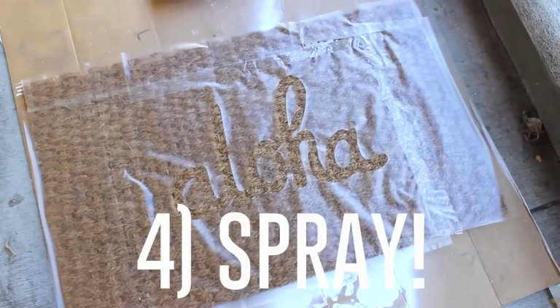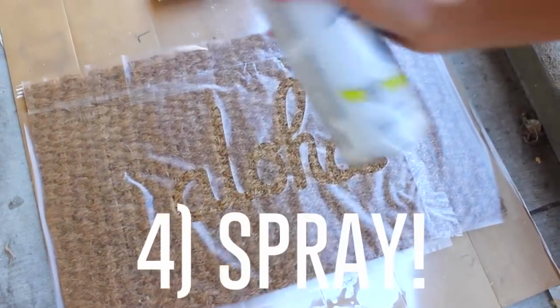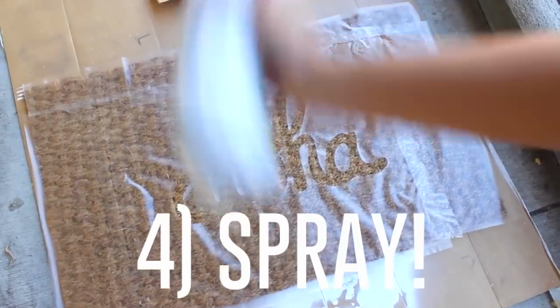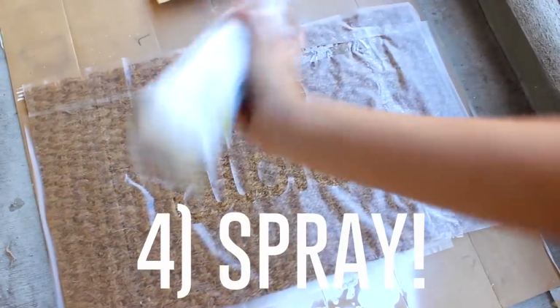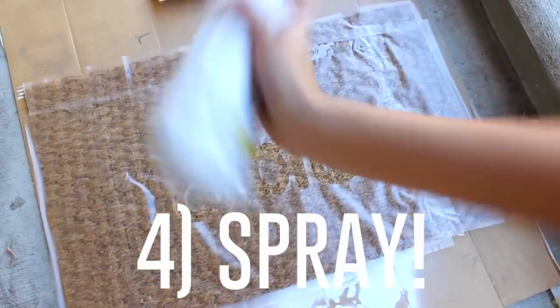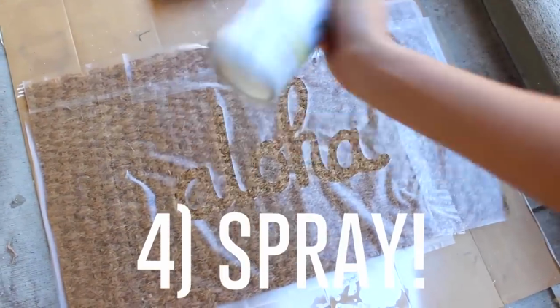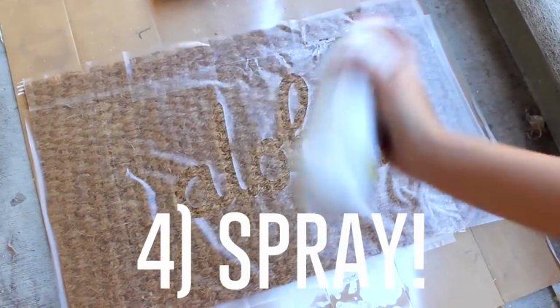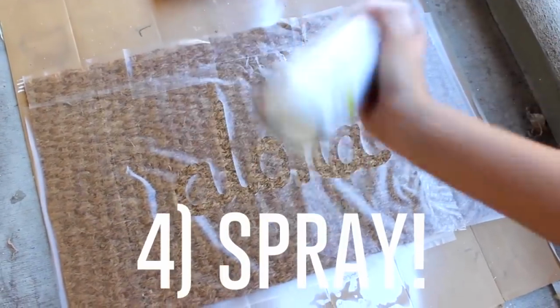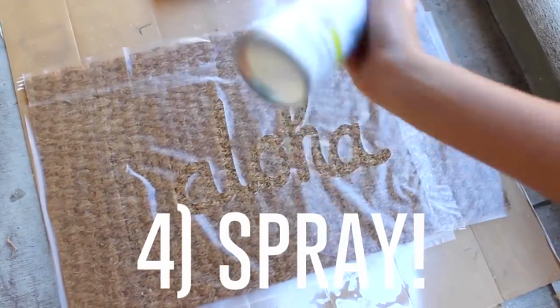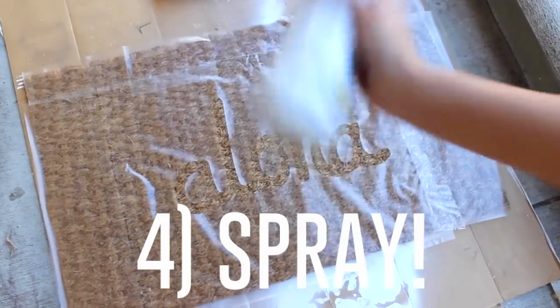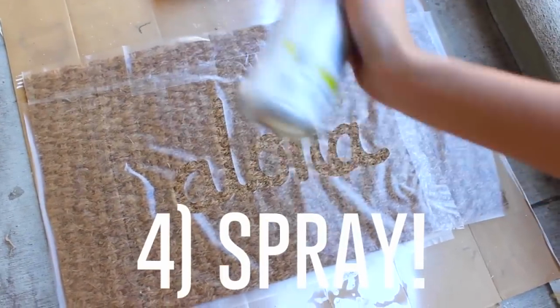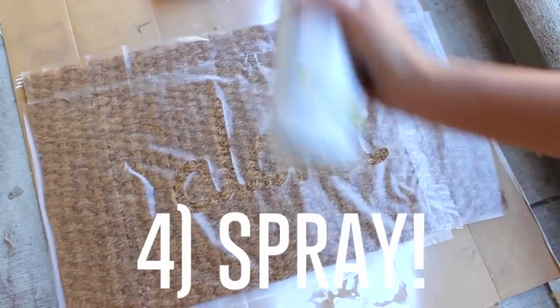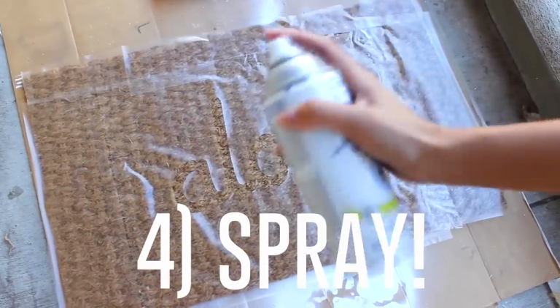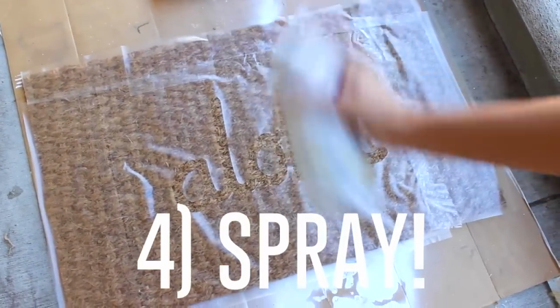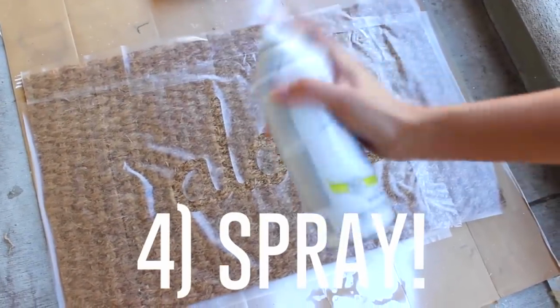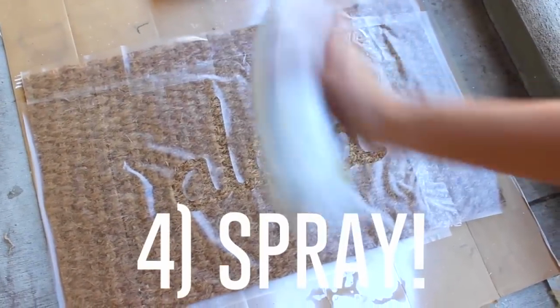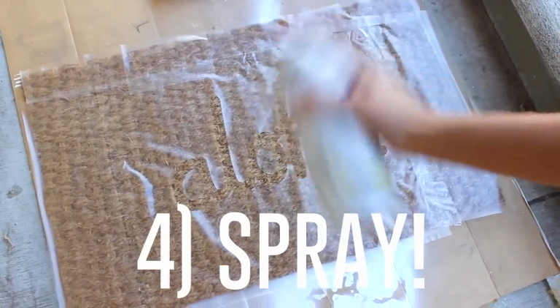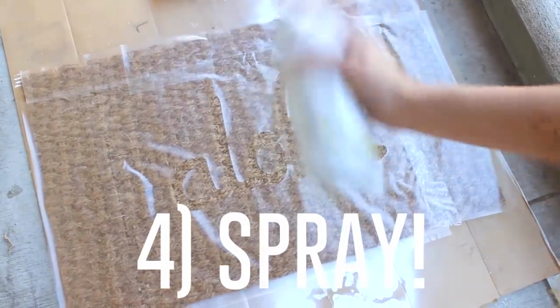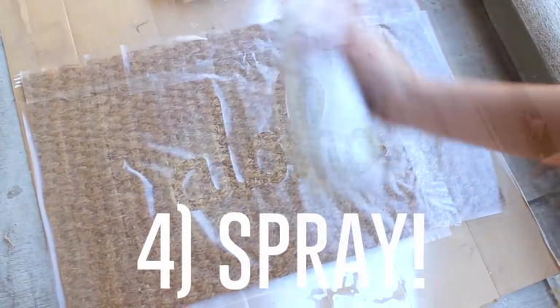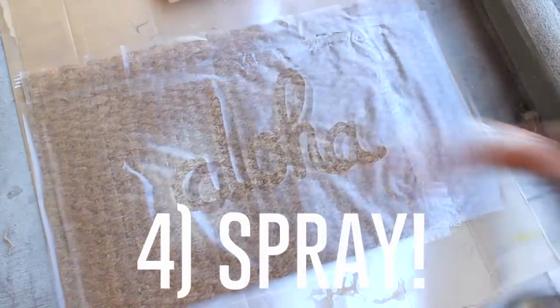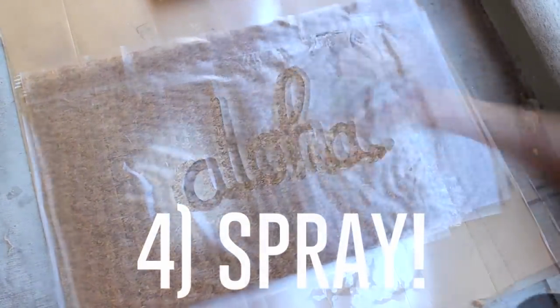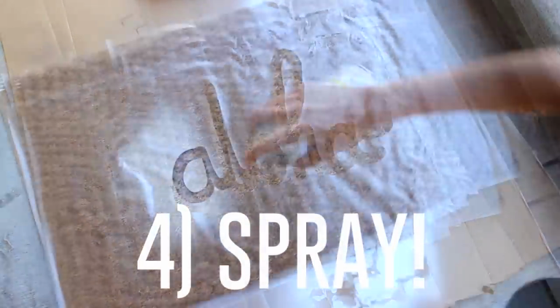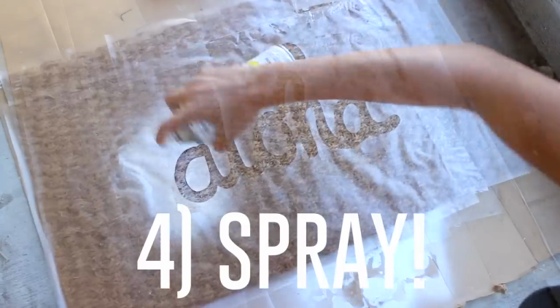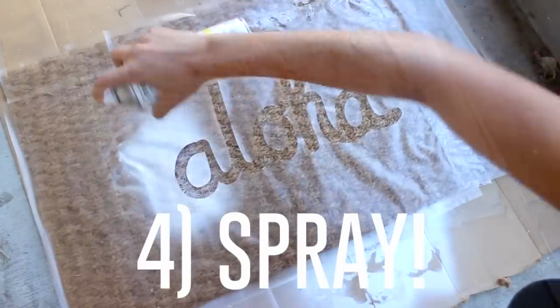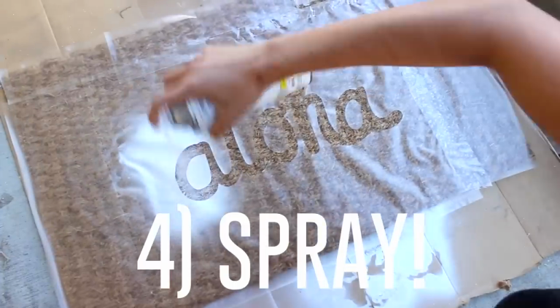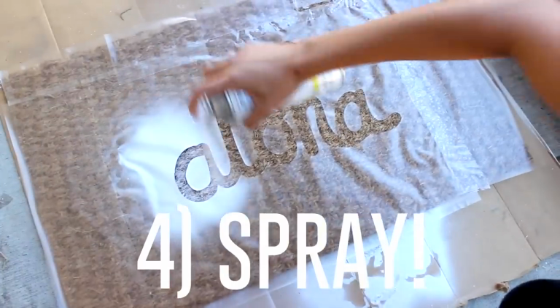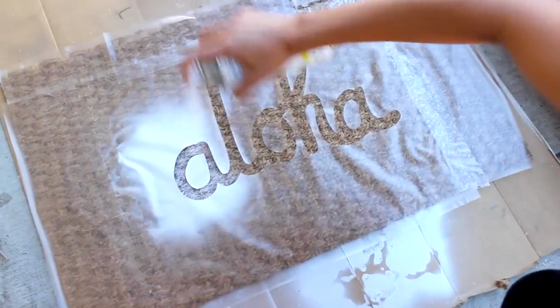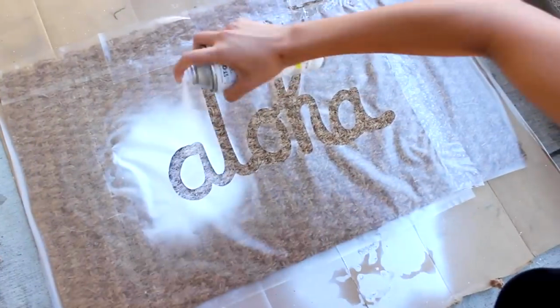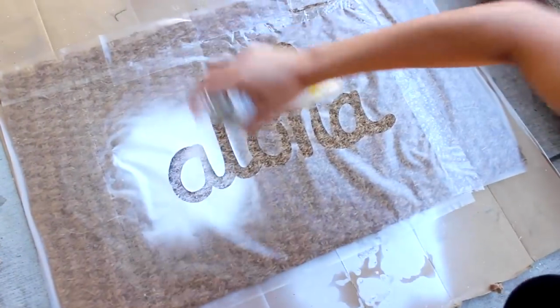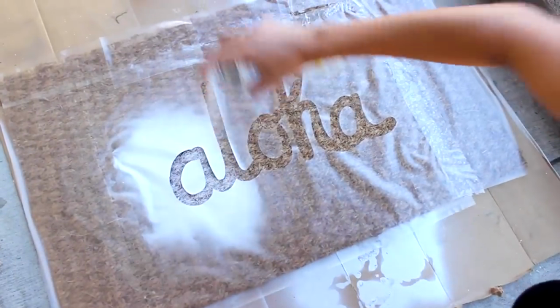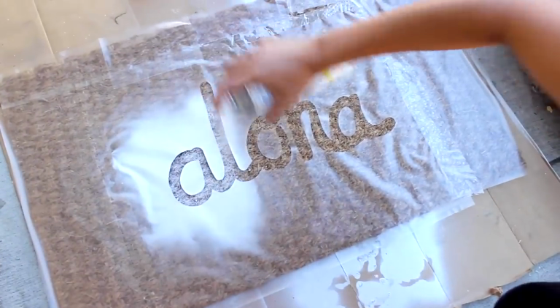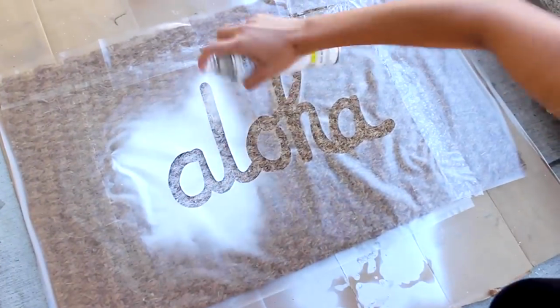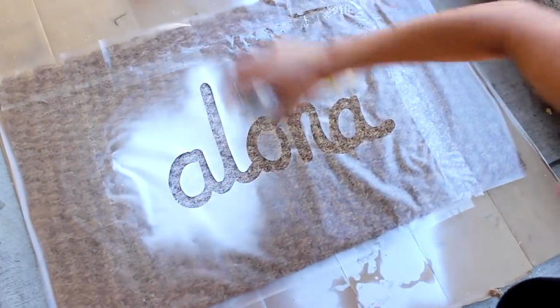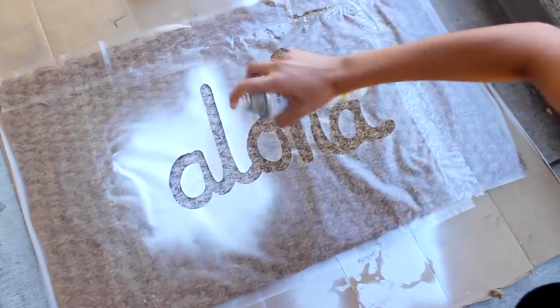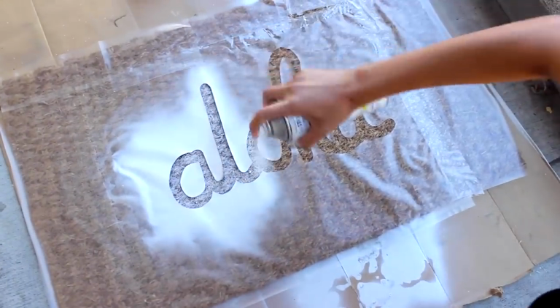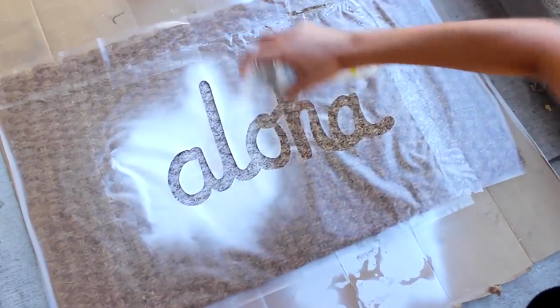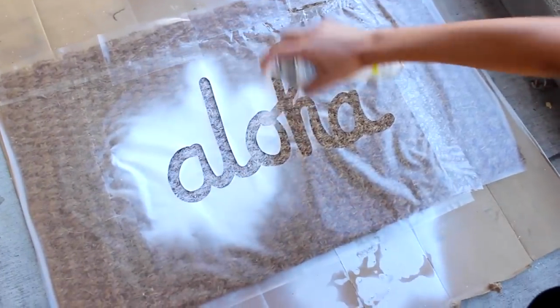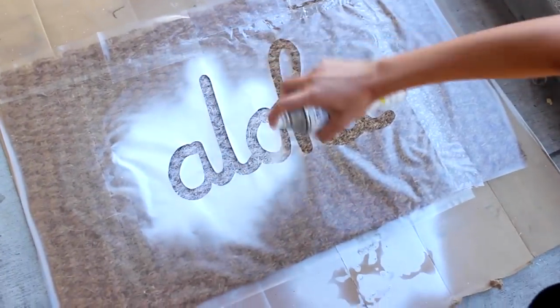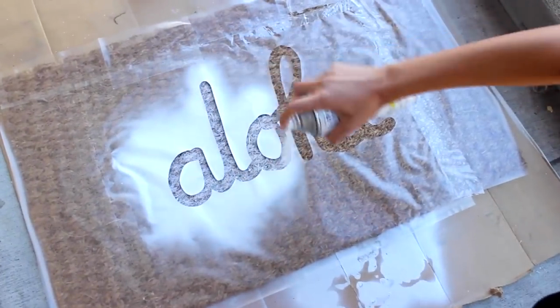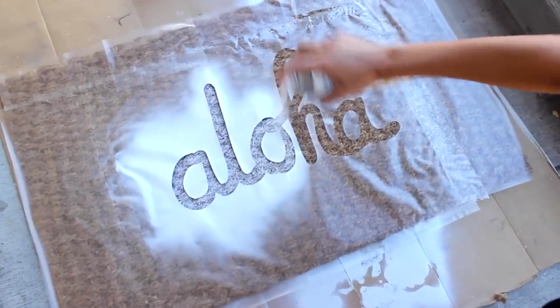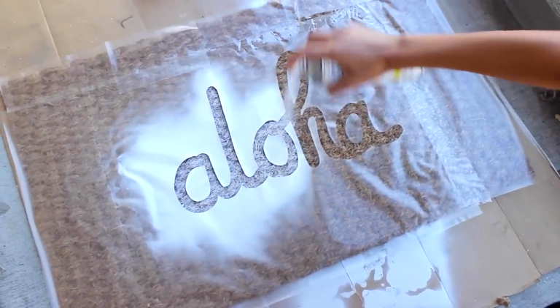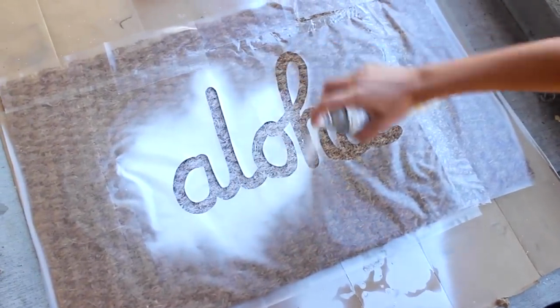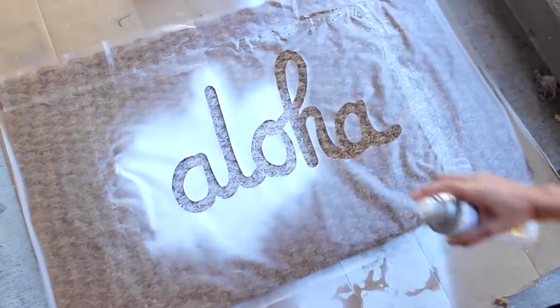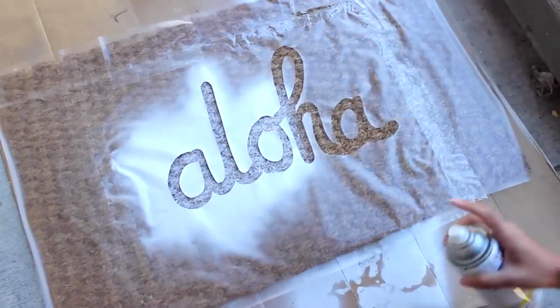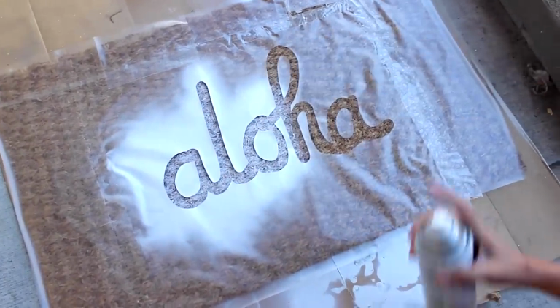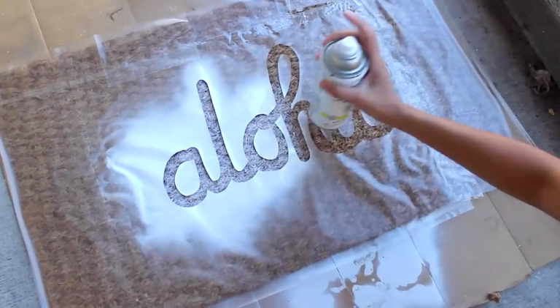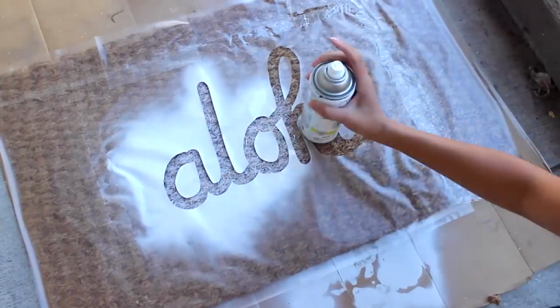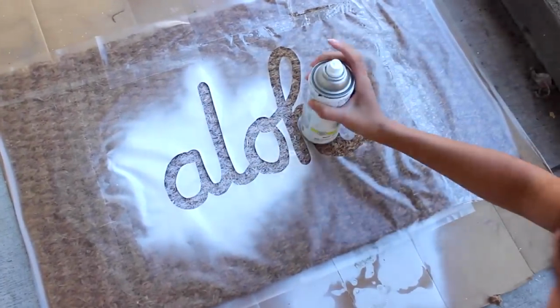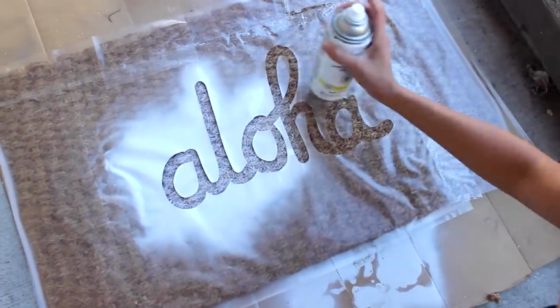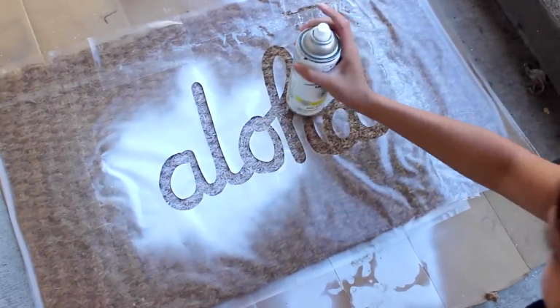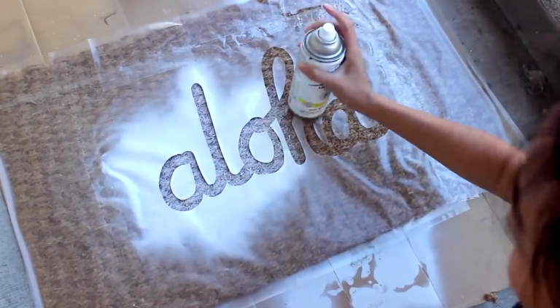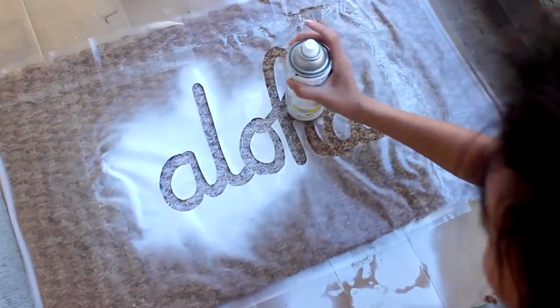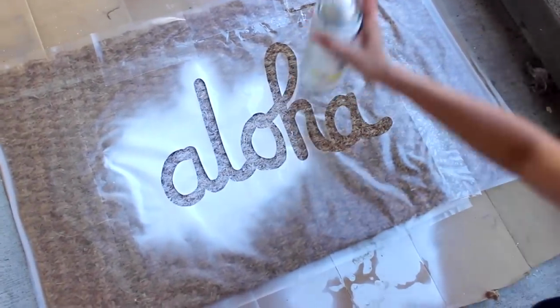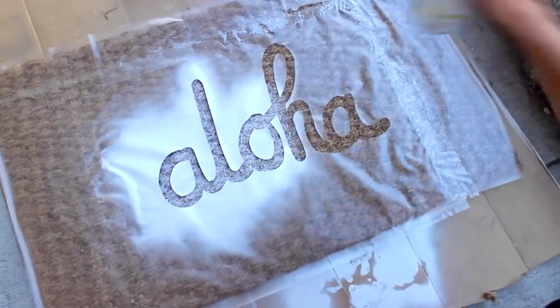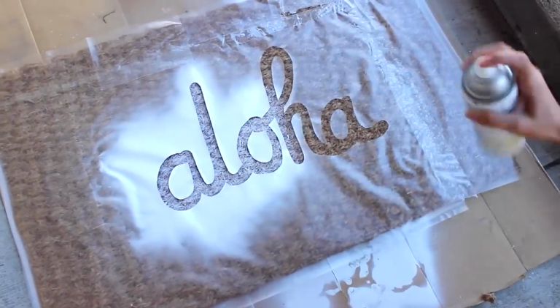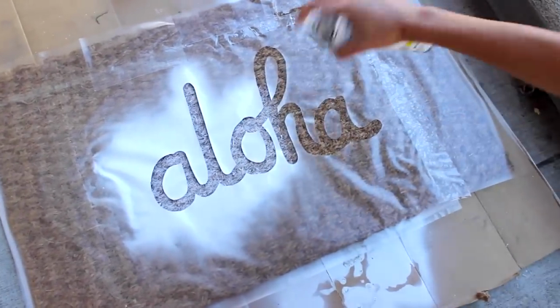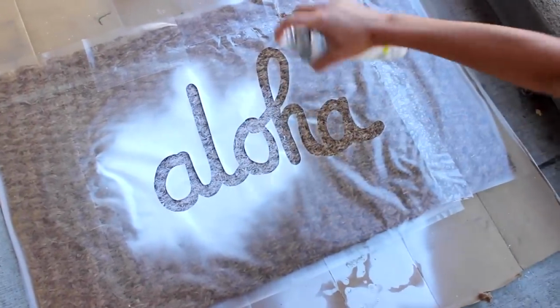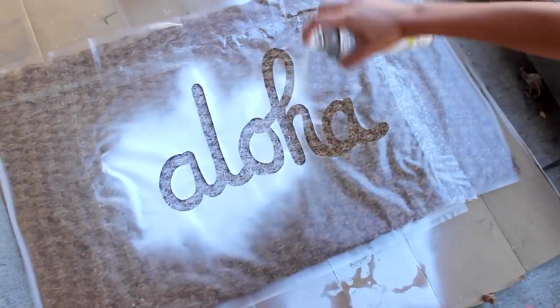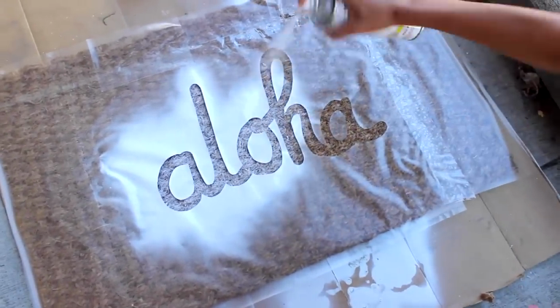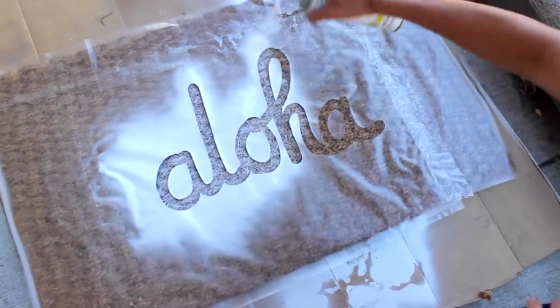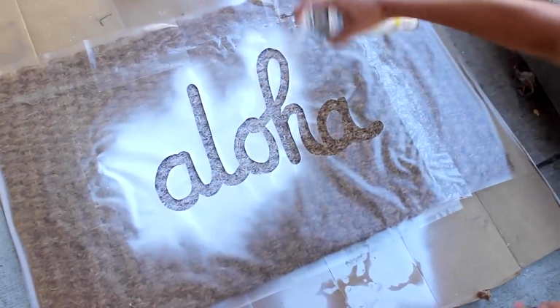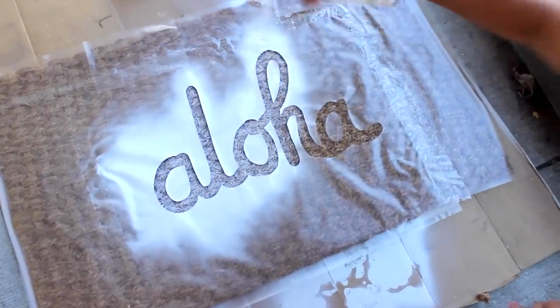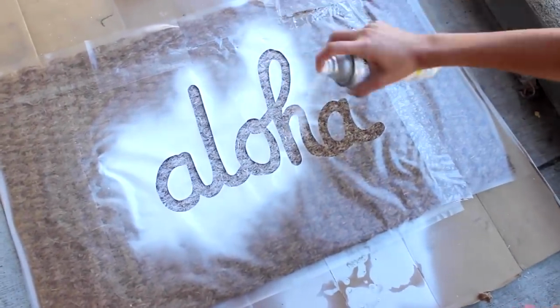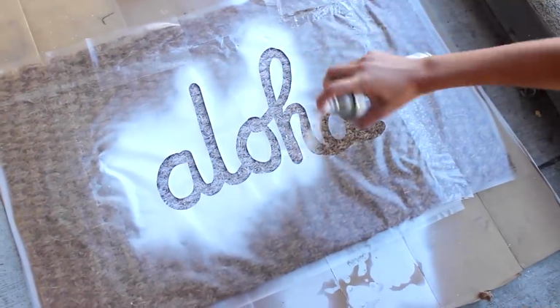The next step is just shake and spray. I like to give it around 3 coats just because it's white and can fade easily. Also make sure to spray it outside on some newspaper or on some cardboard.